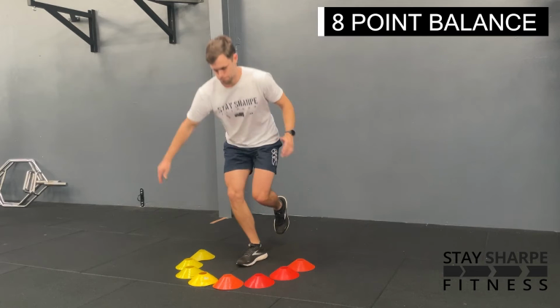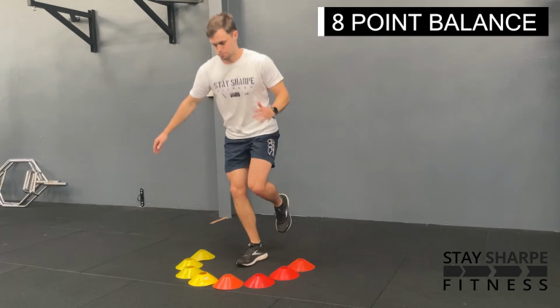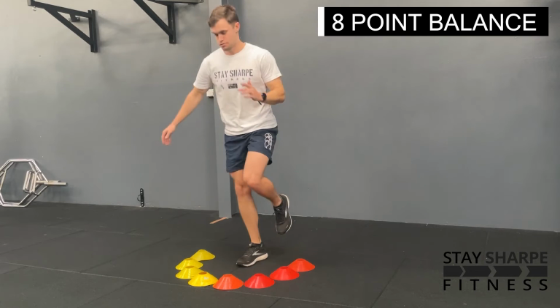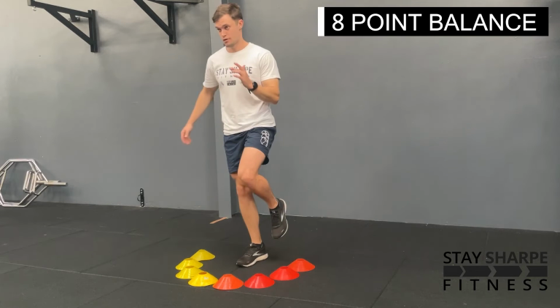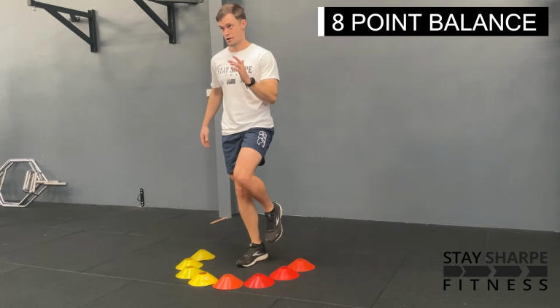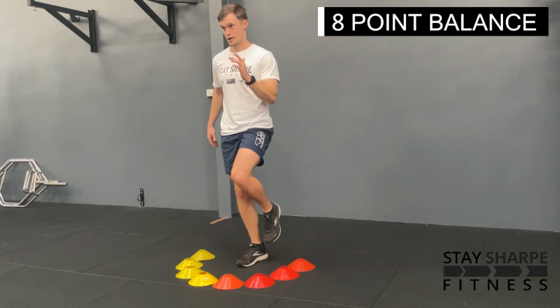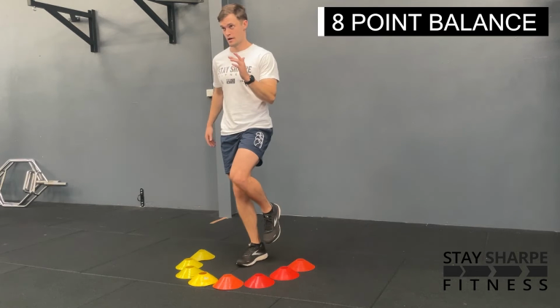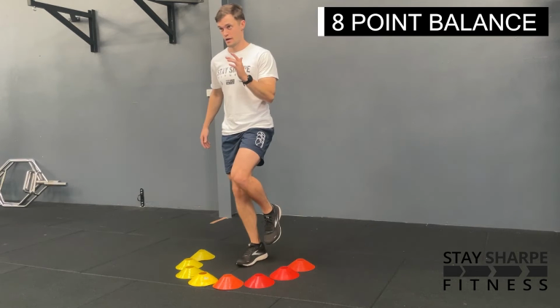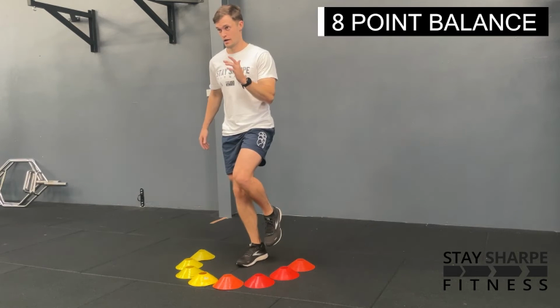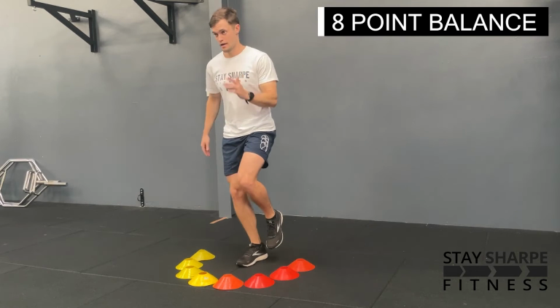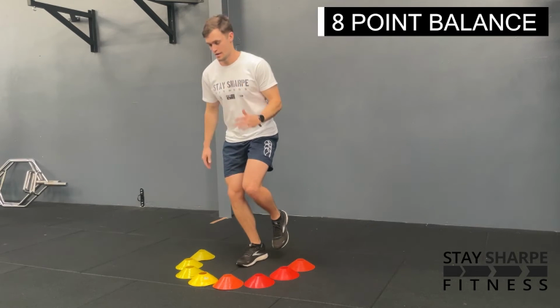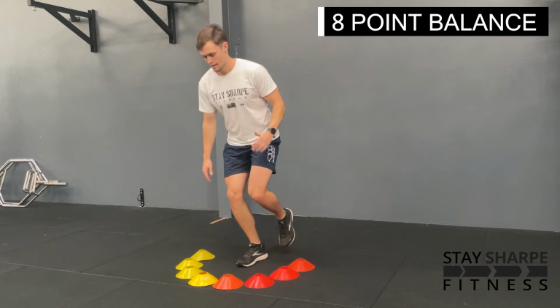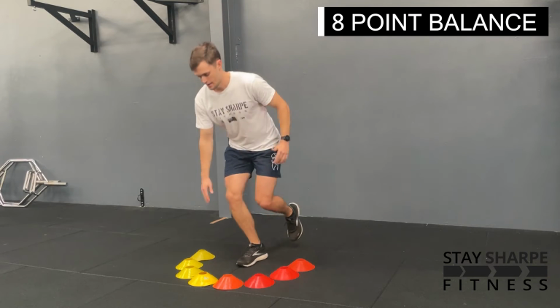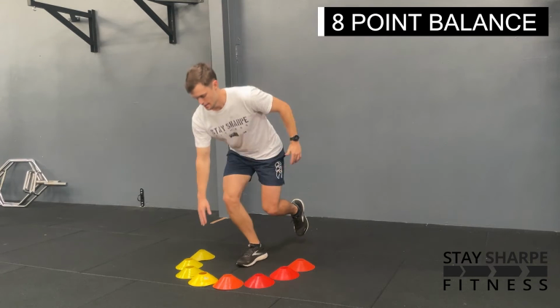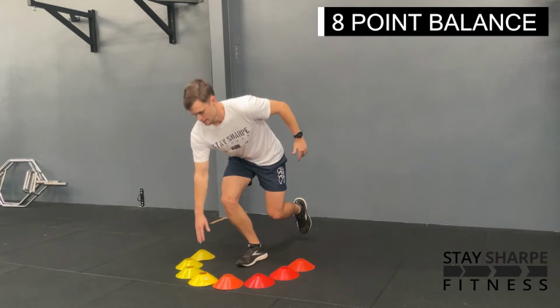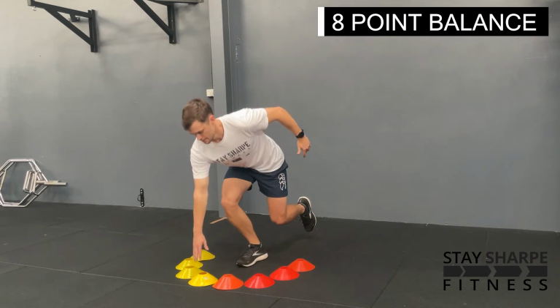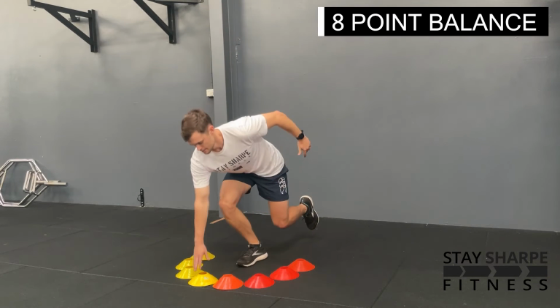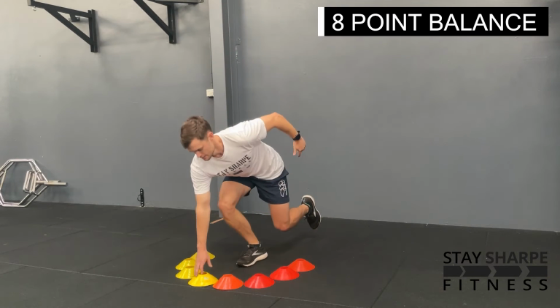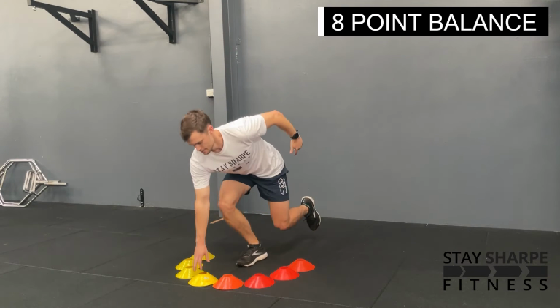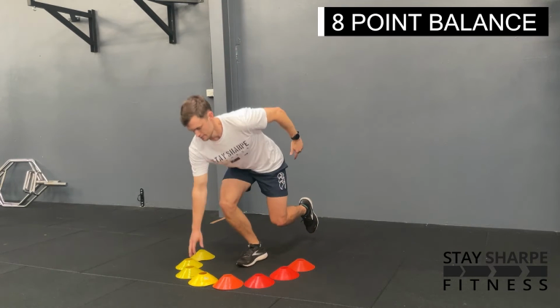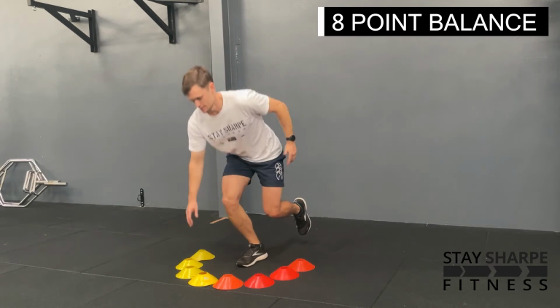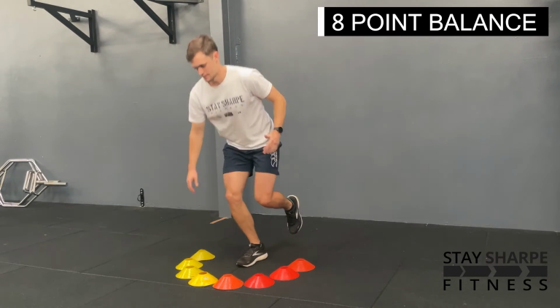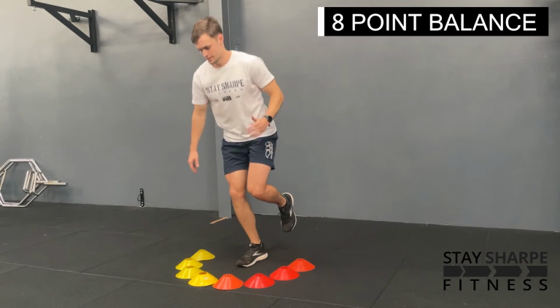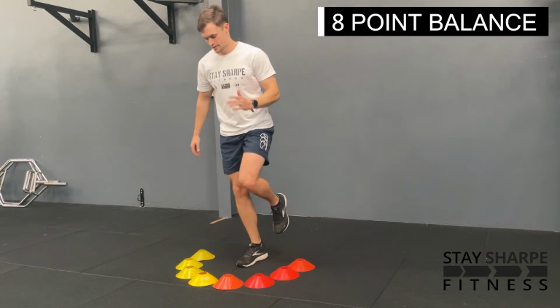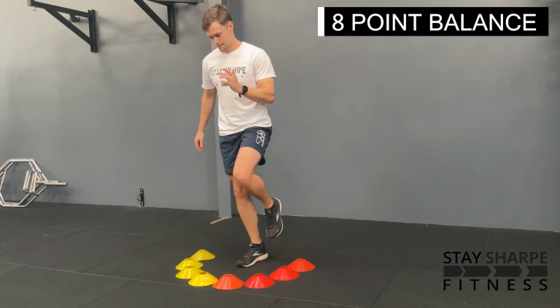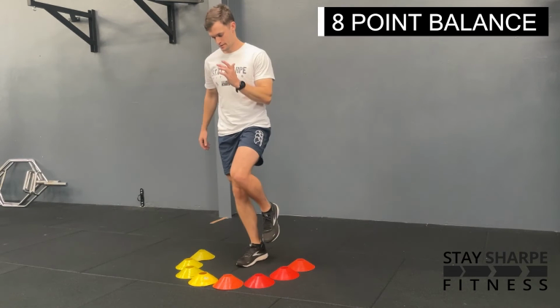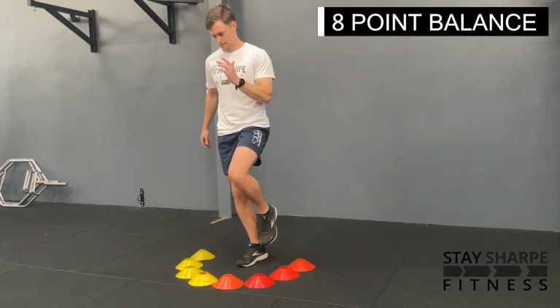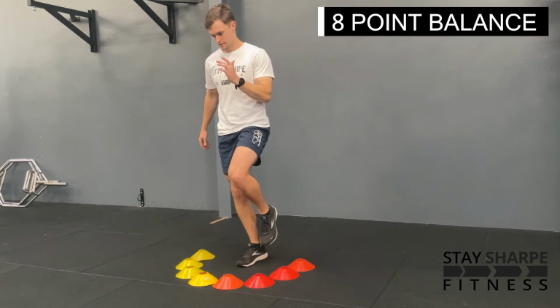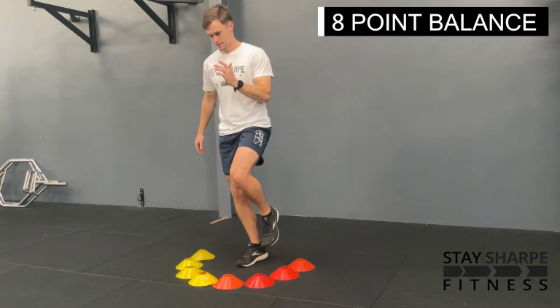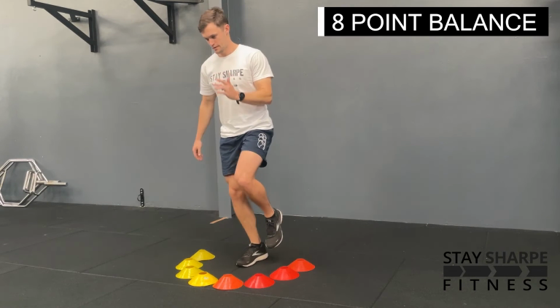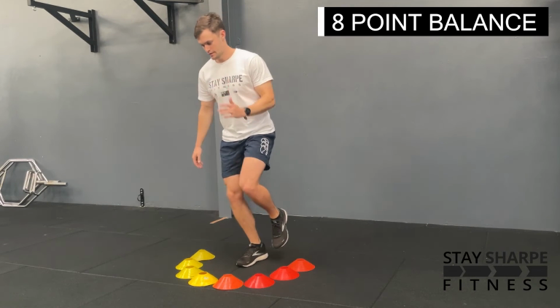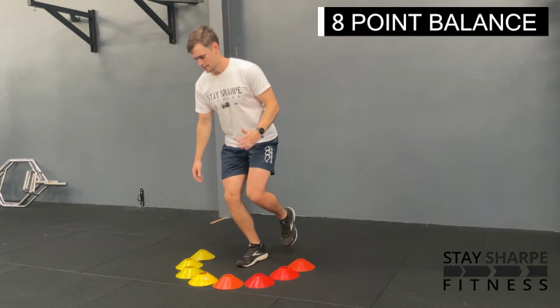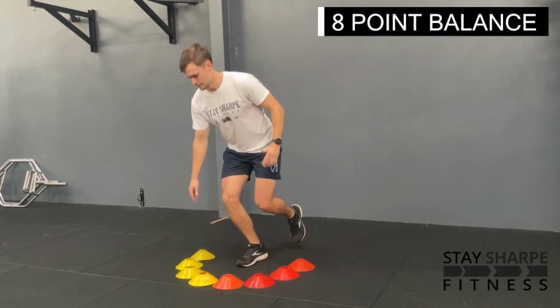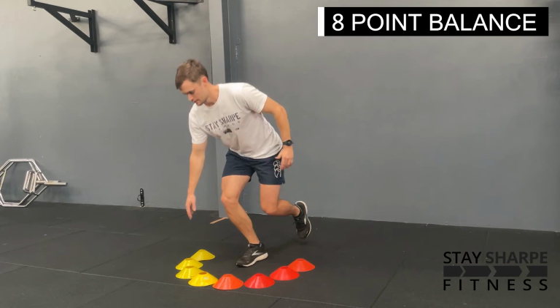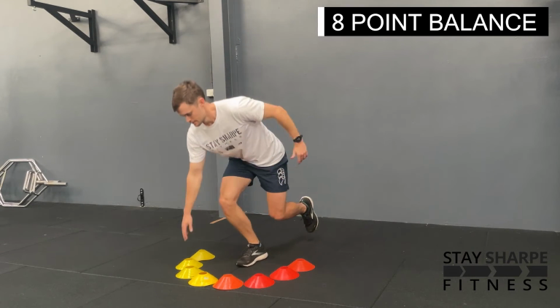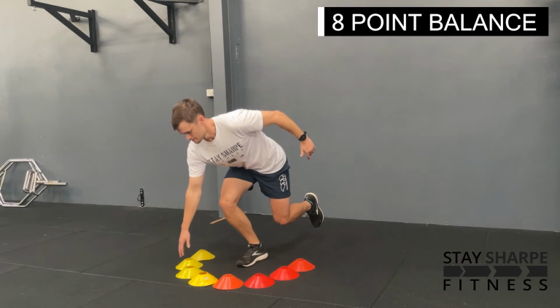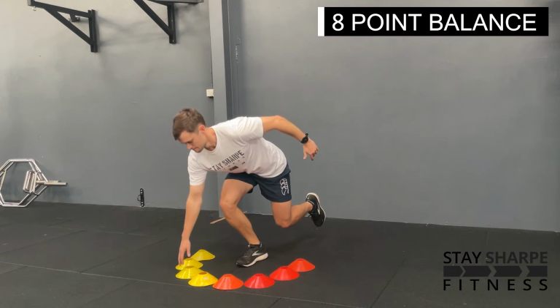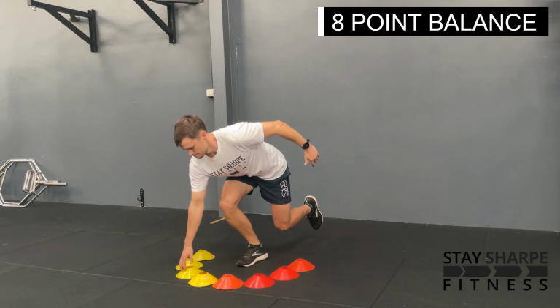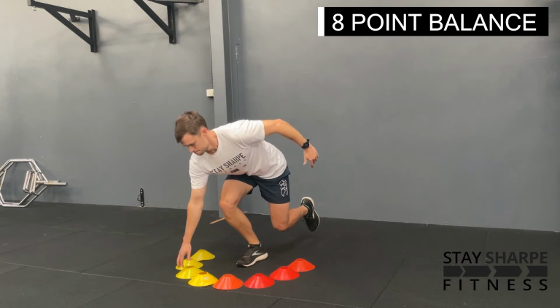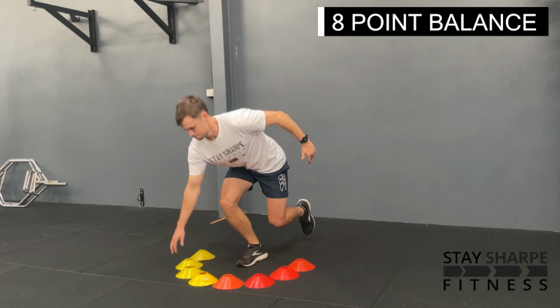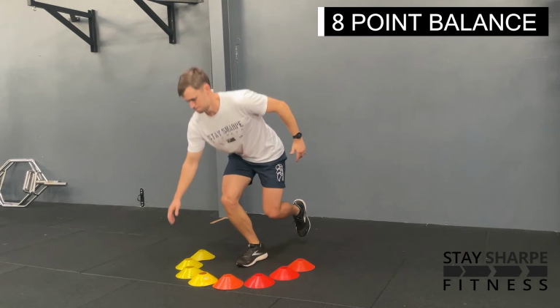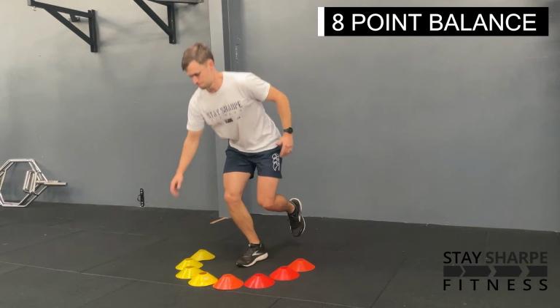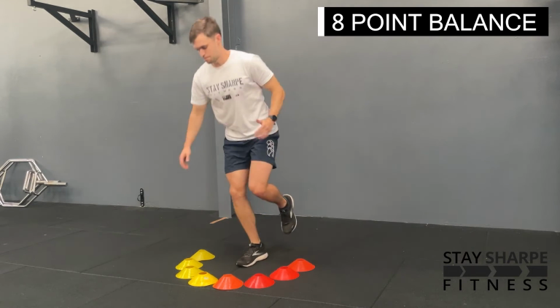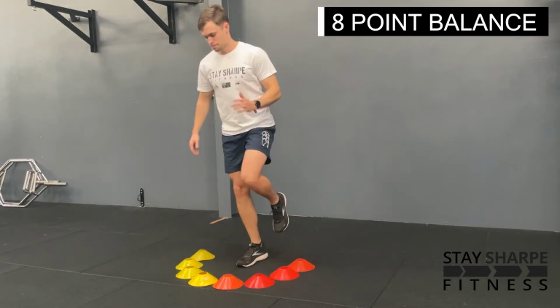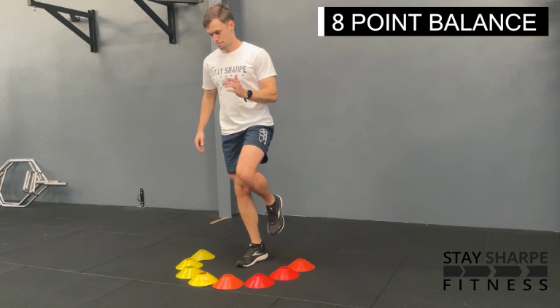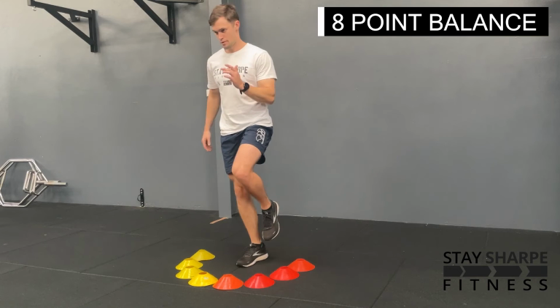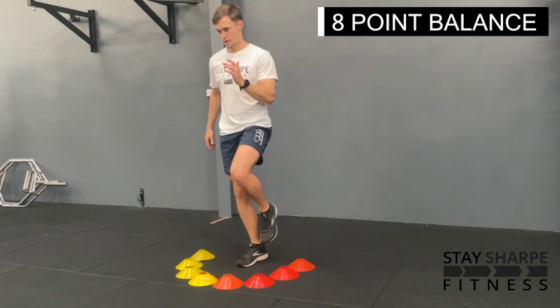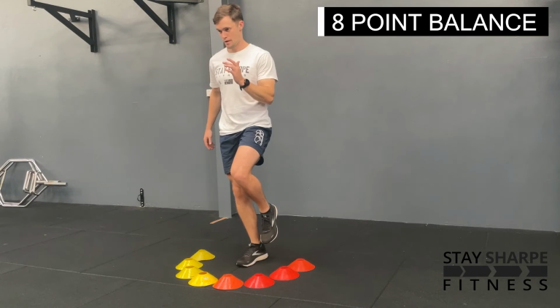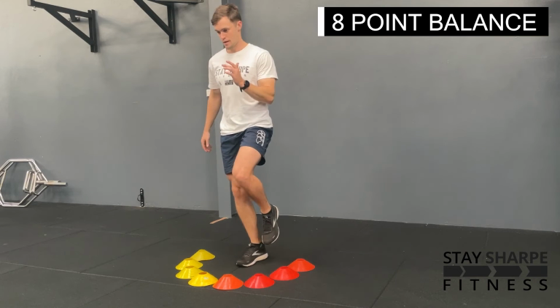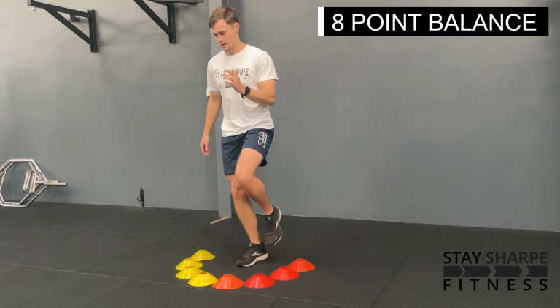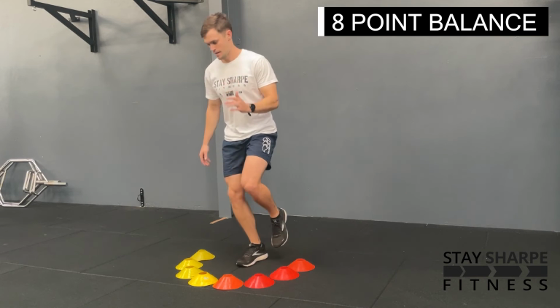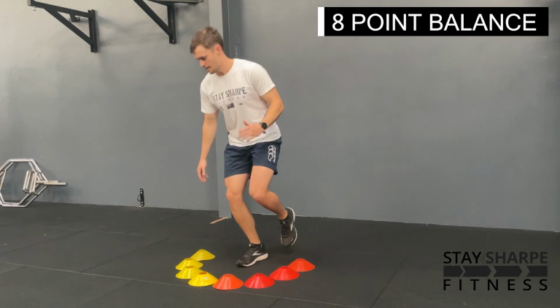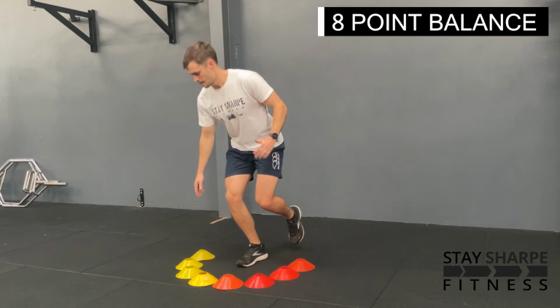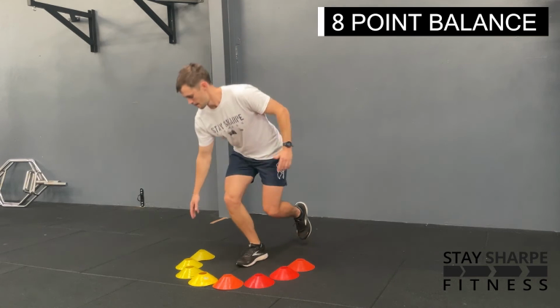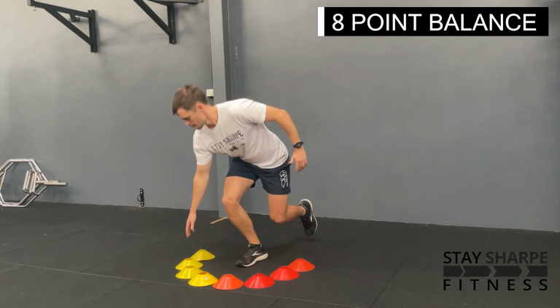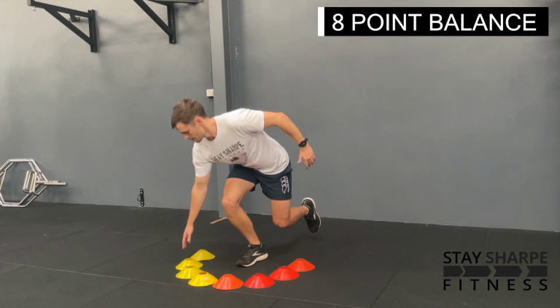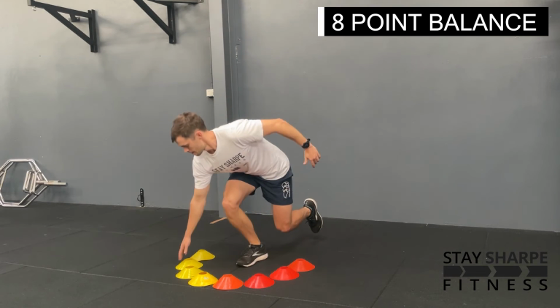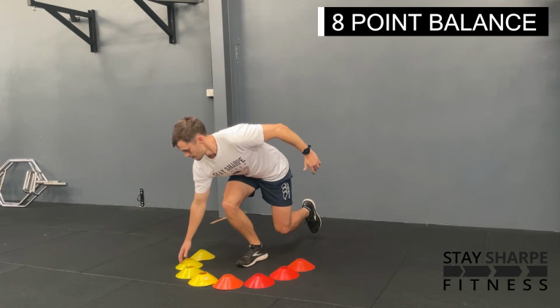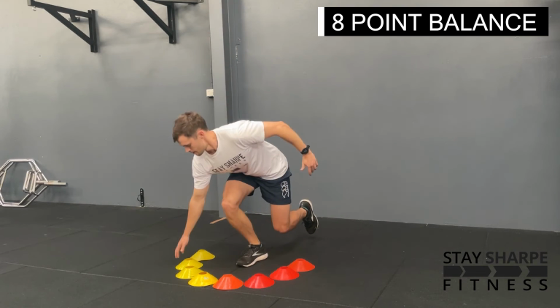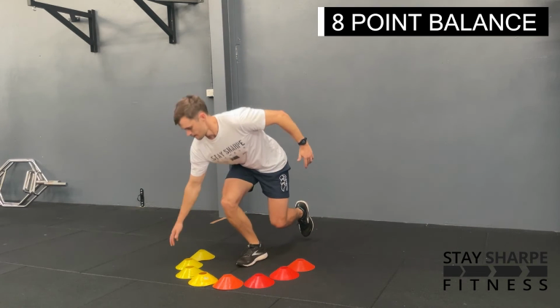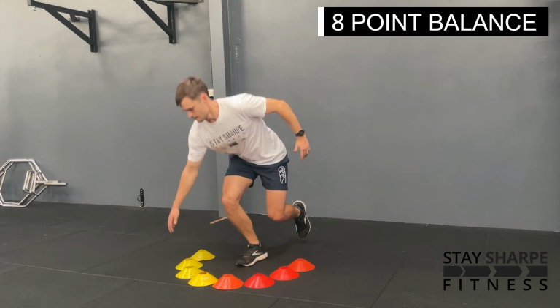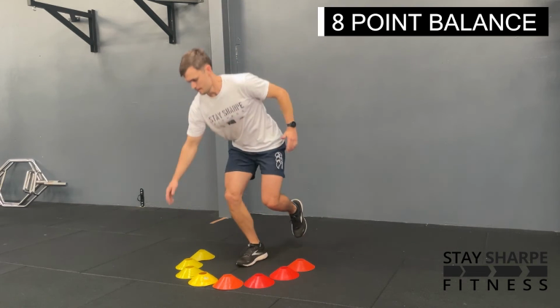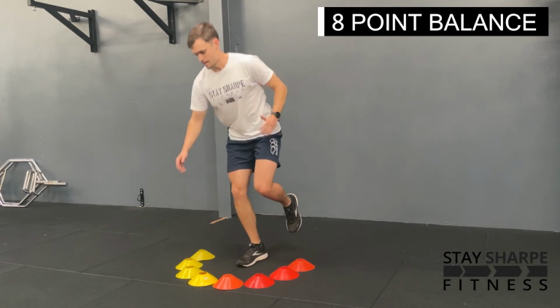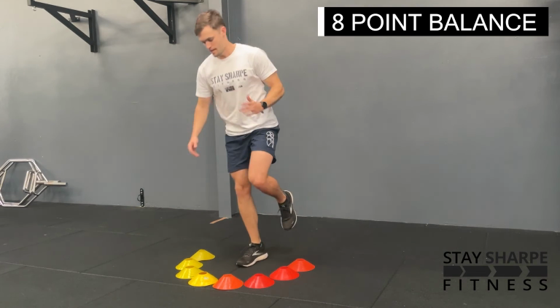Once you've touched all 8, swap legs. Make sure you keep your front foot flat and try and keep the other leg off the ground.